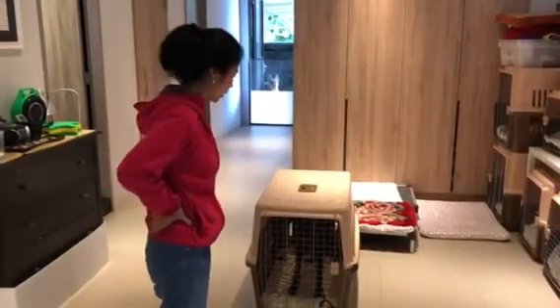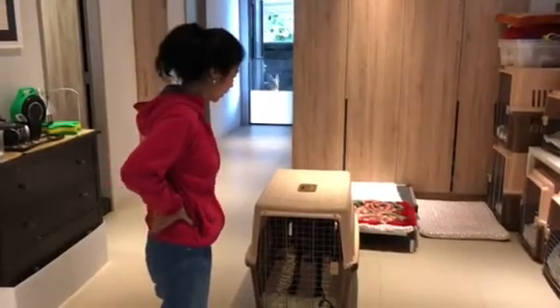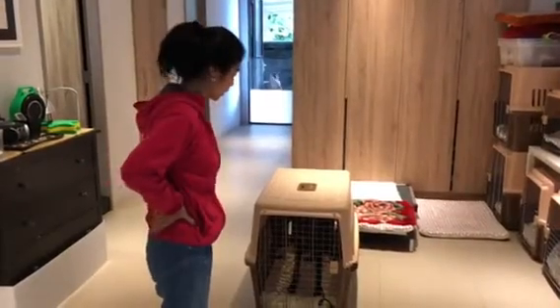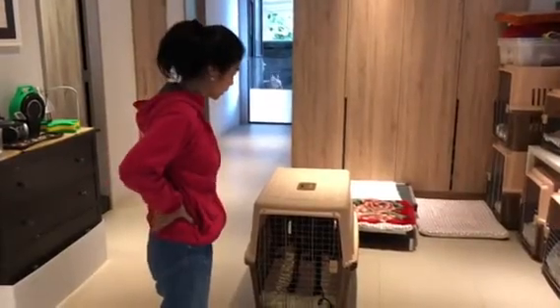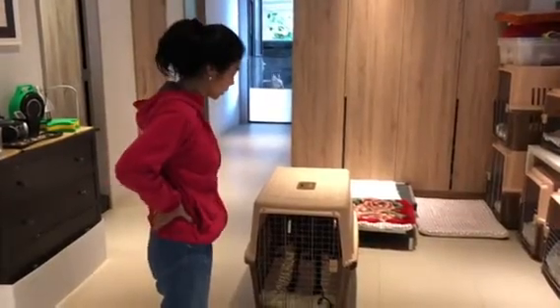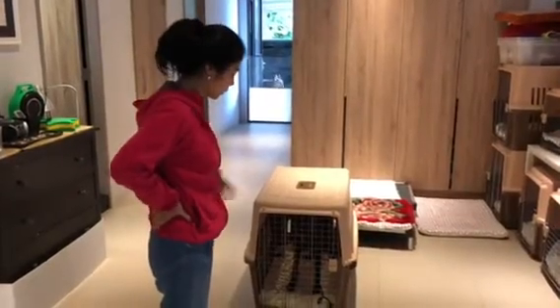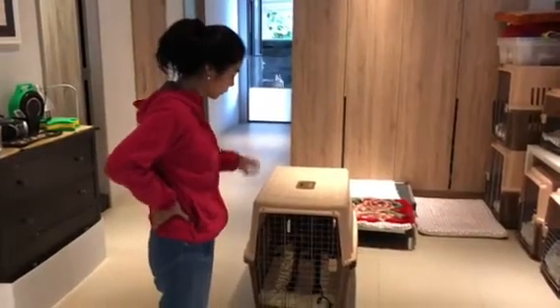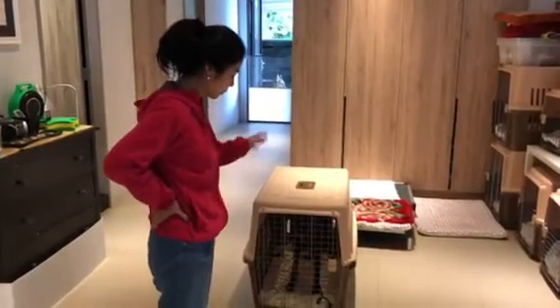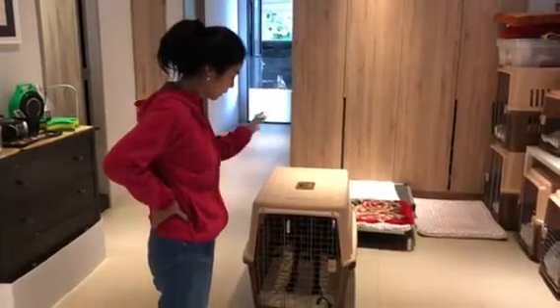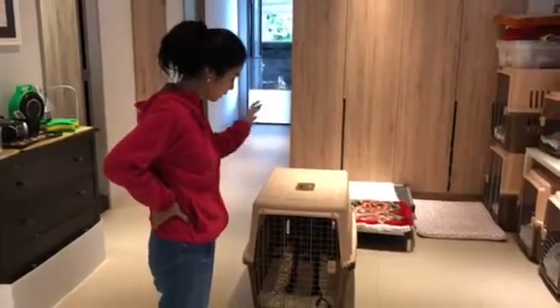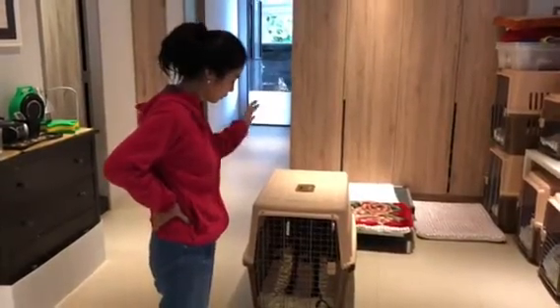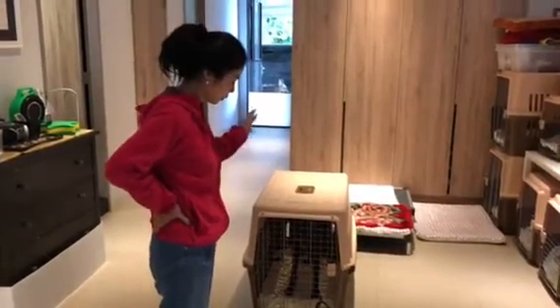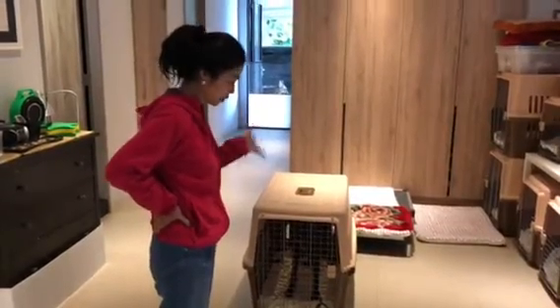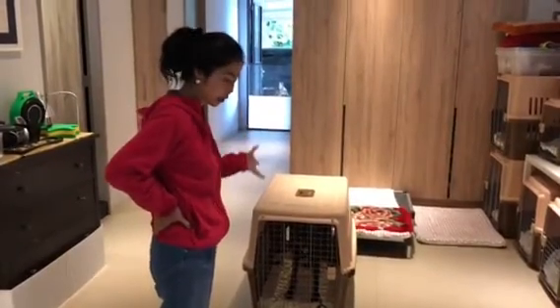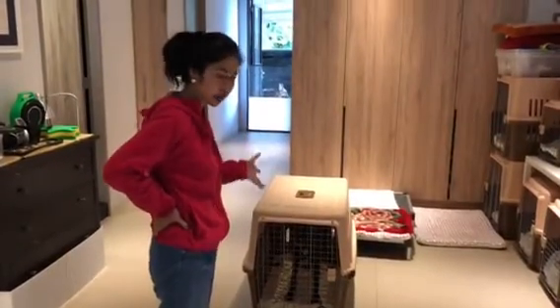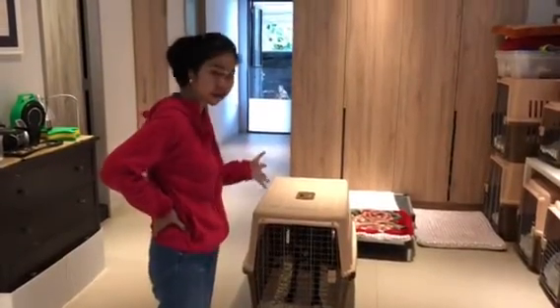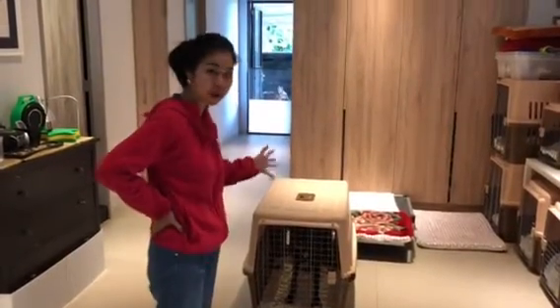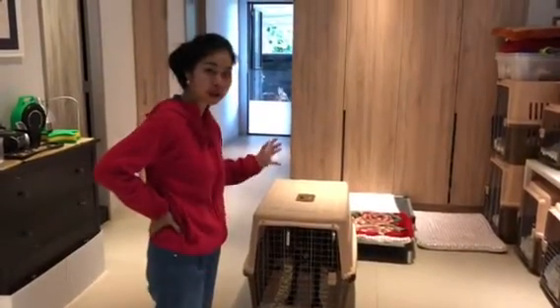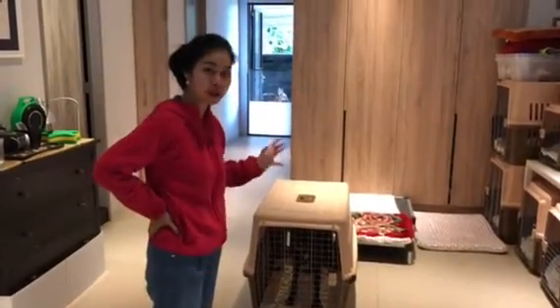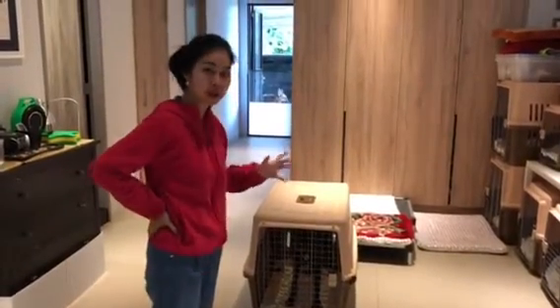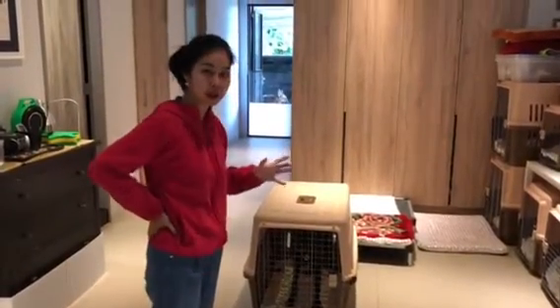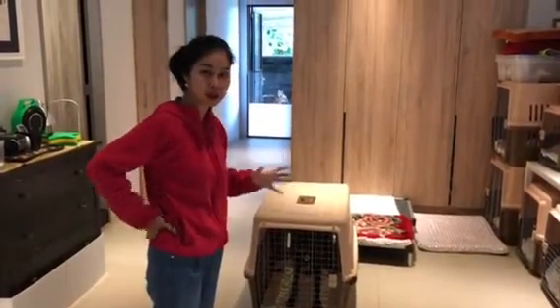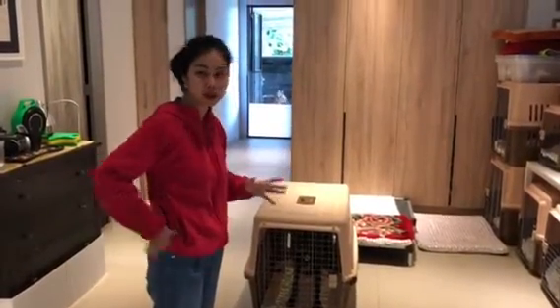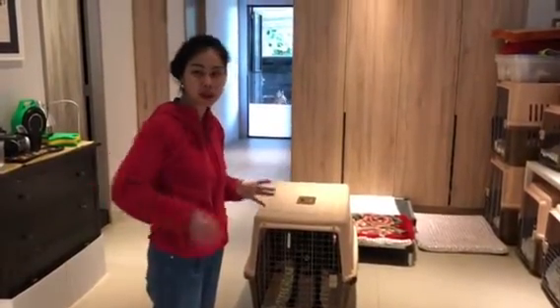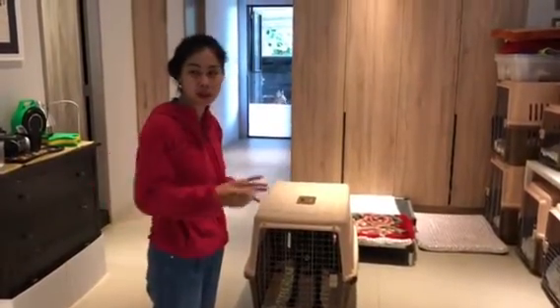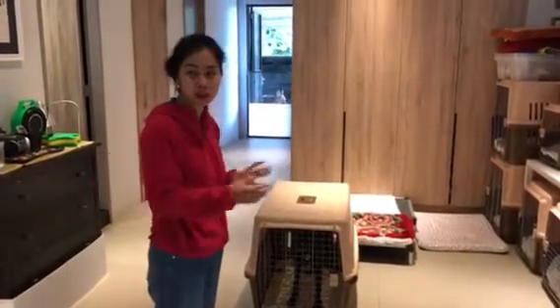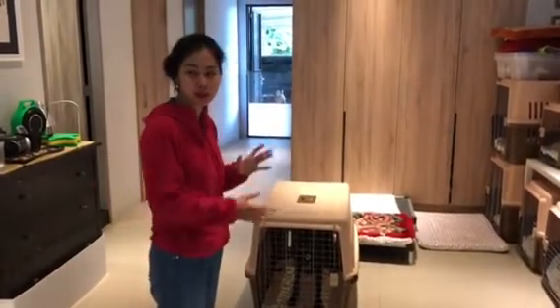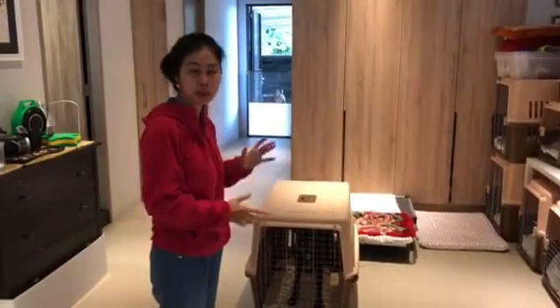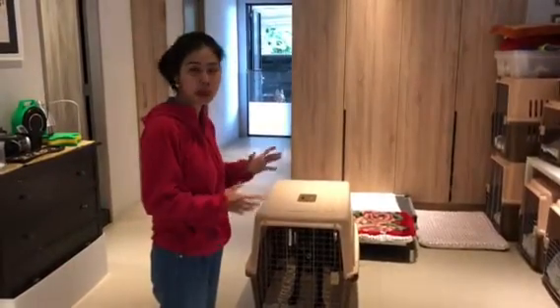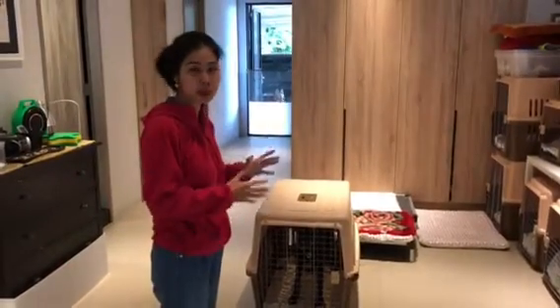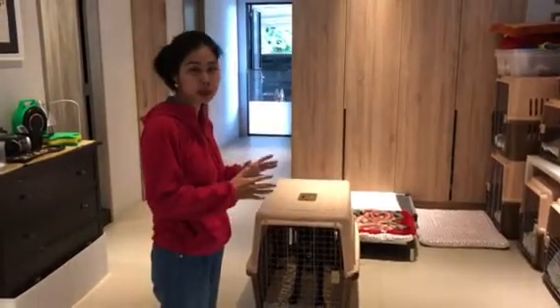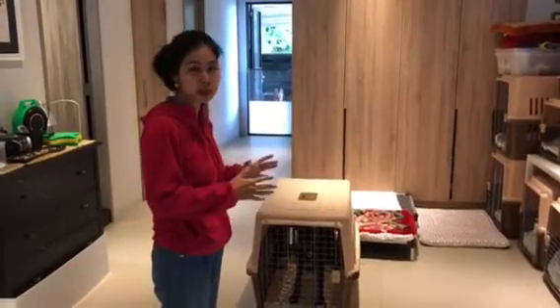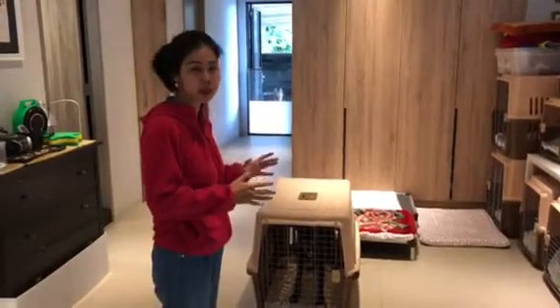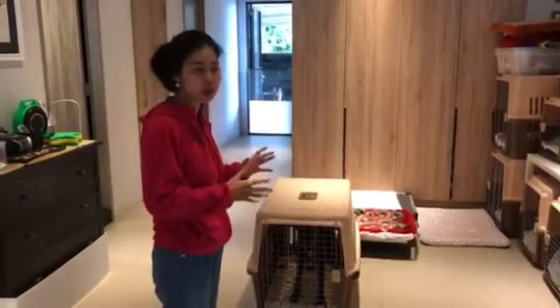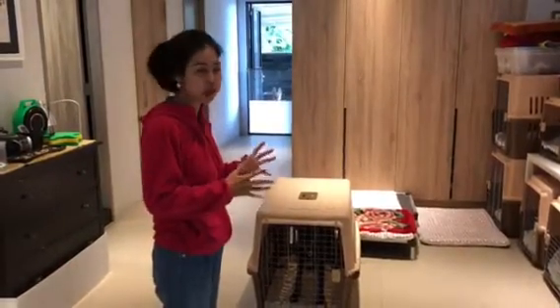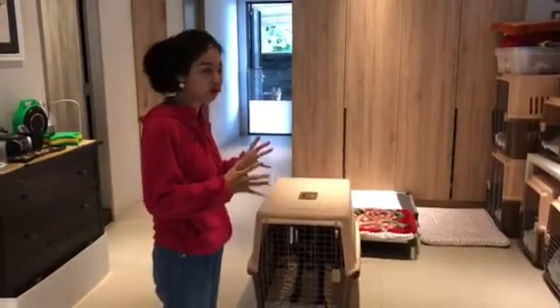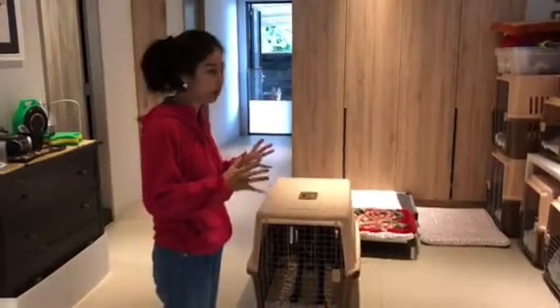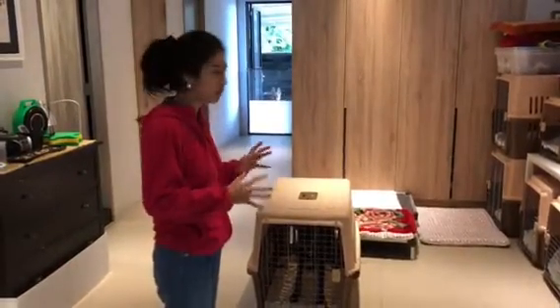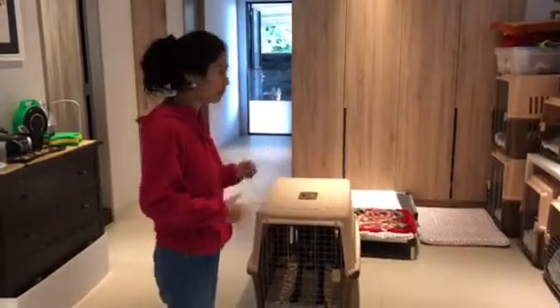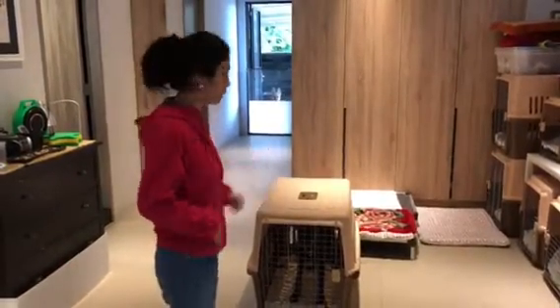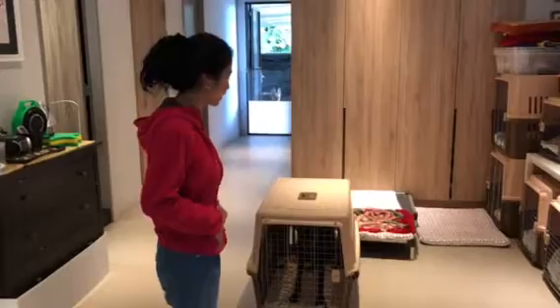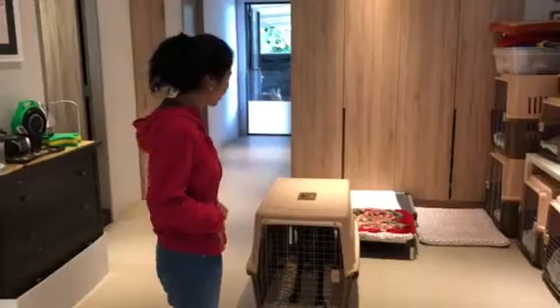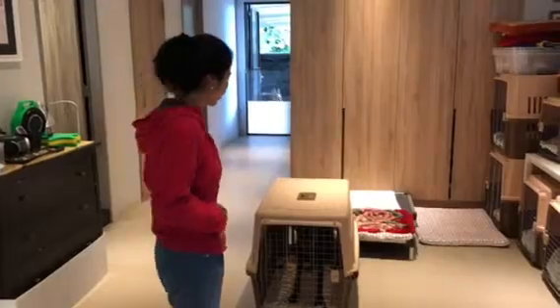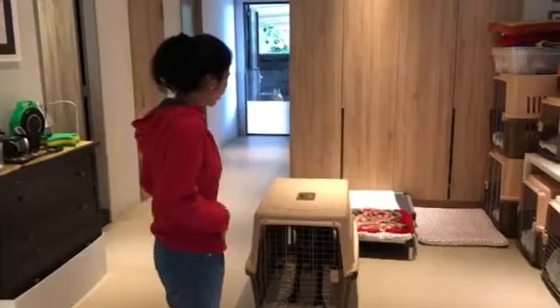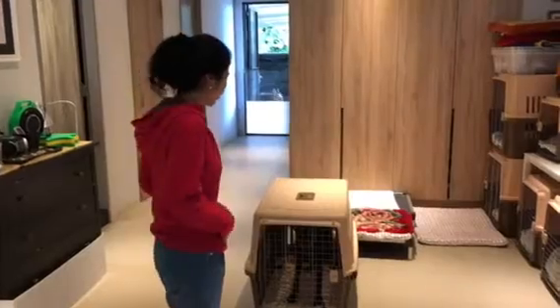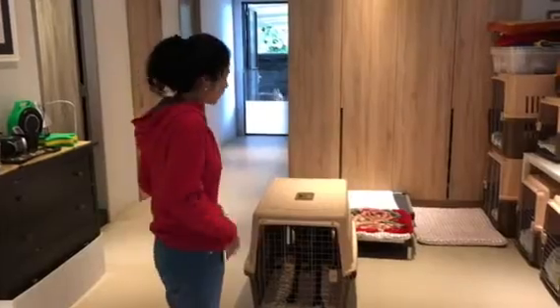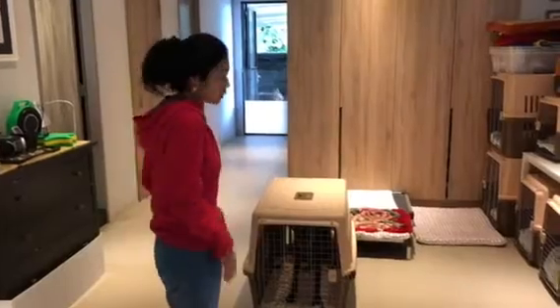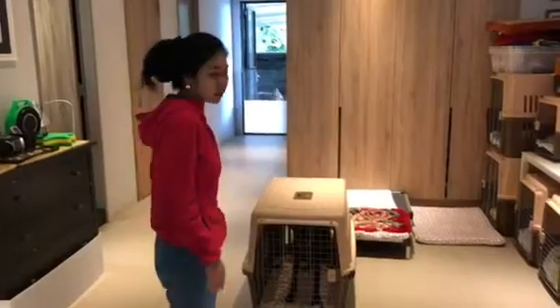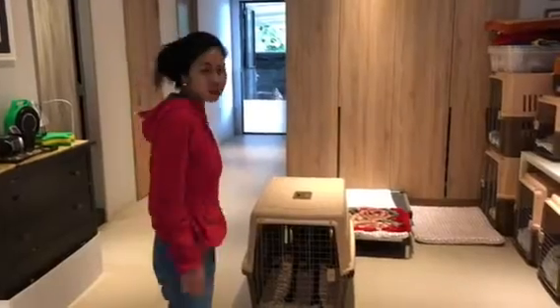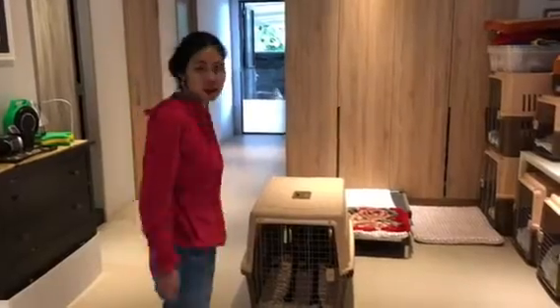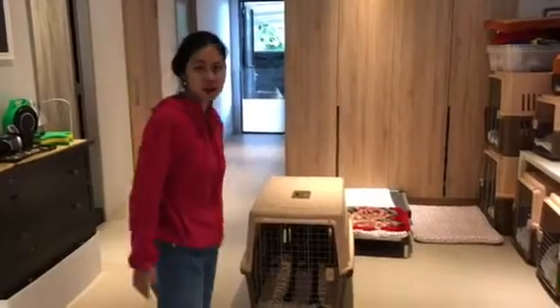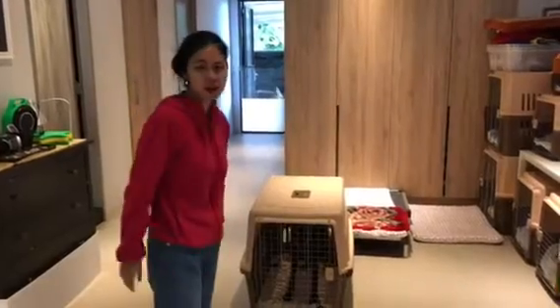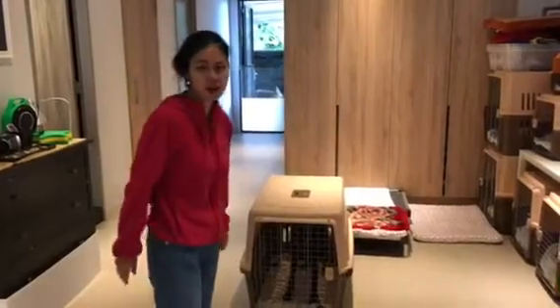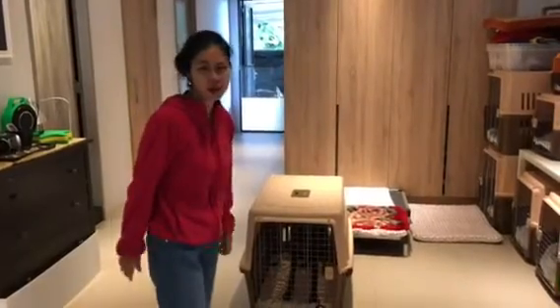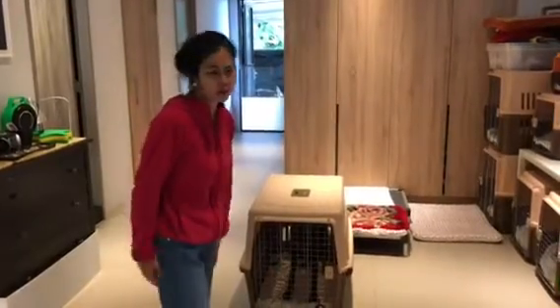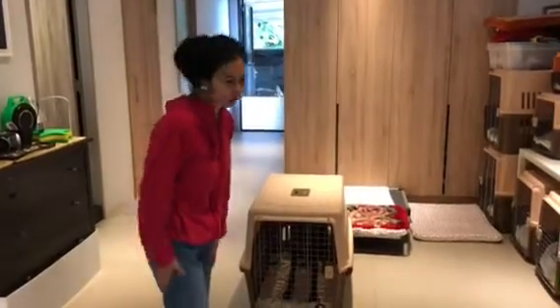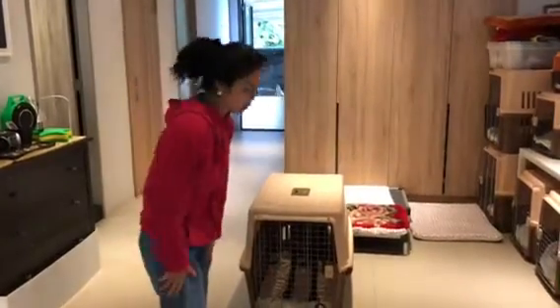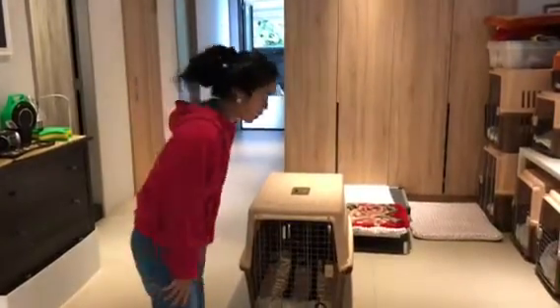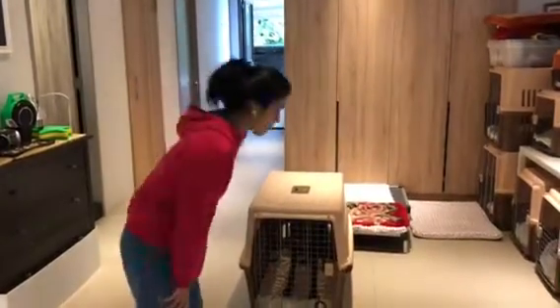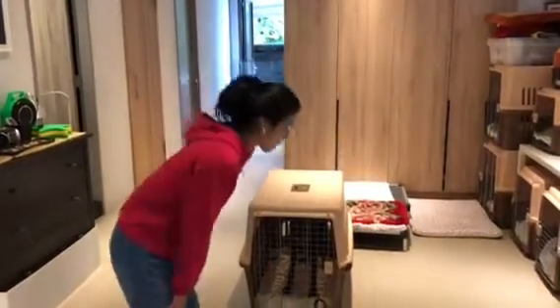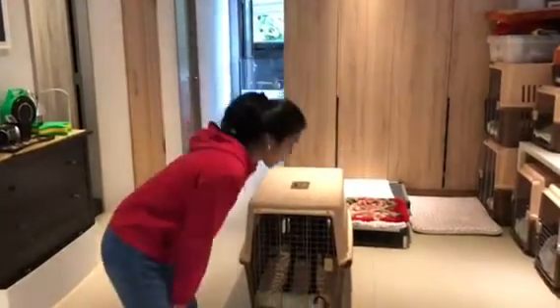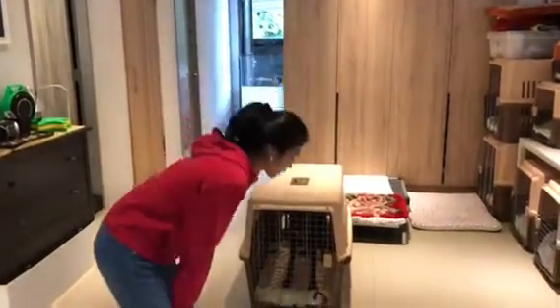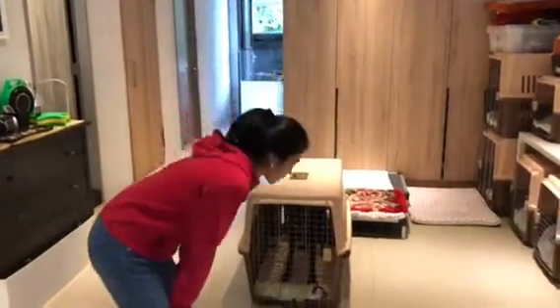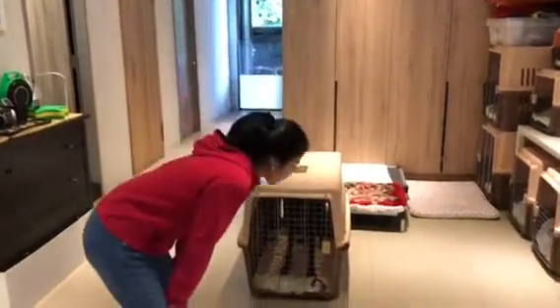We're trying to find a dog that's going to be reactive to the crate, but all the dogs are not reacting.